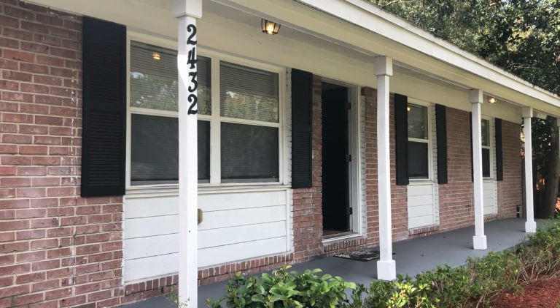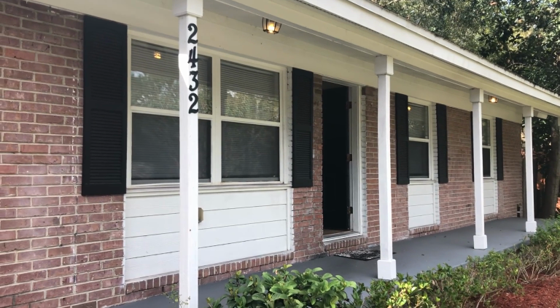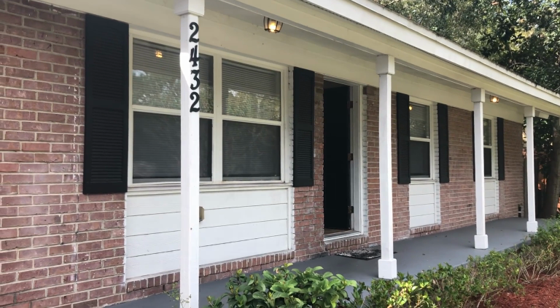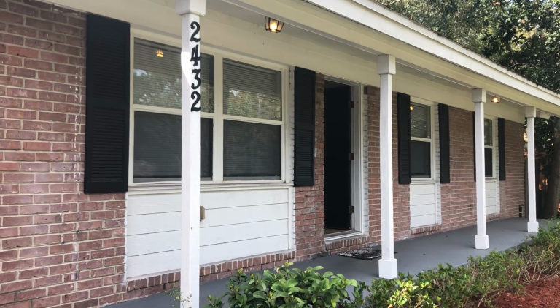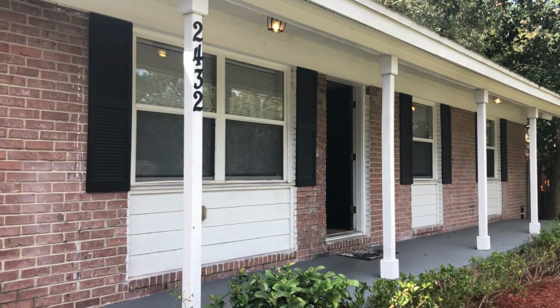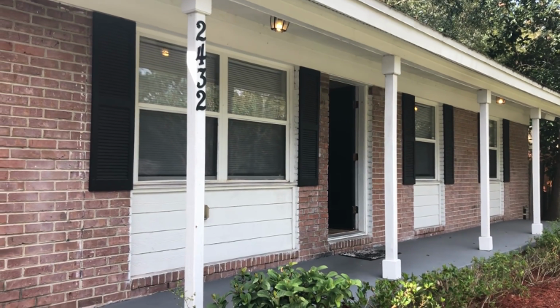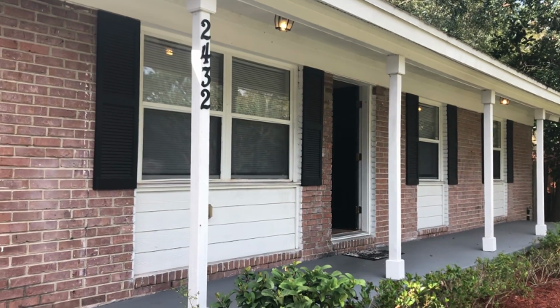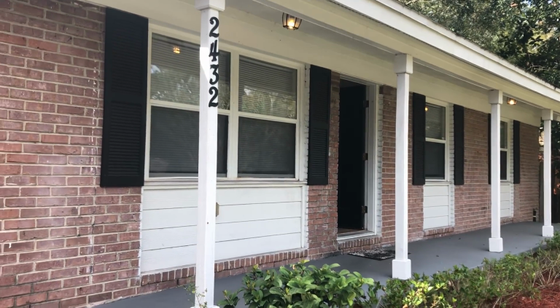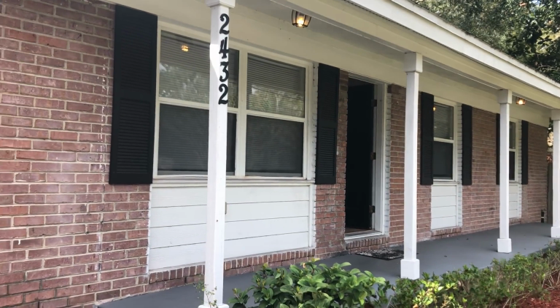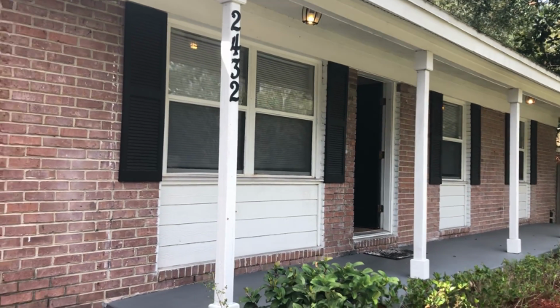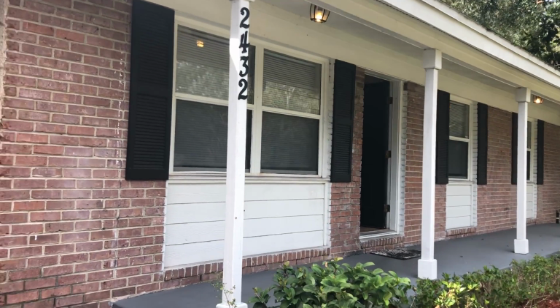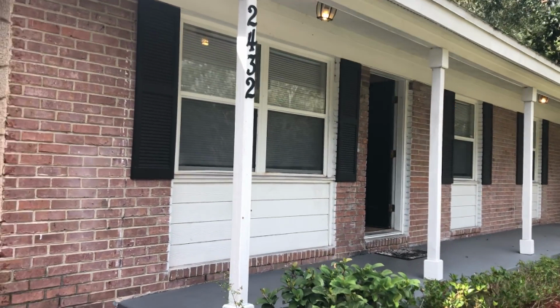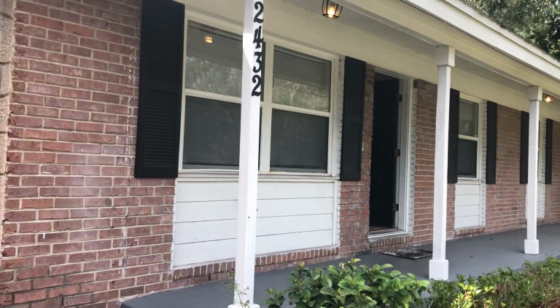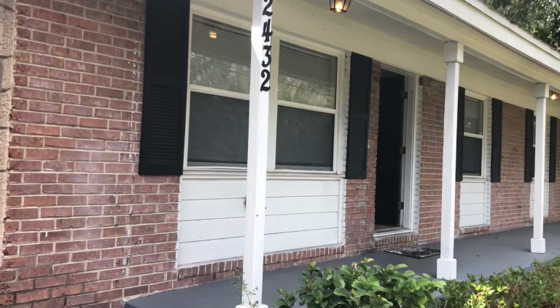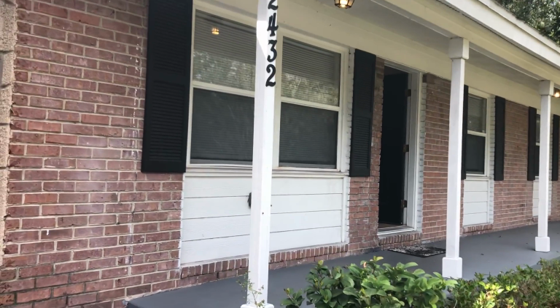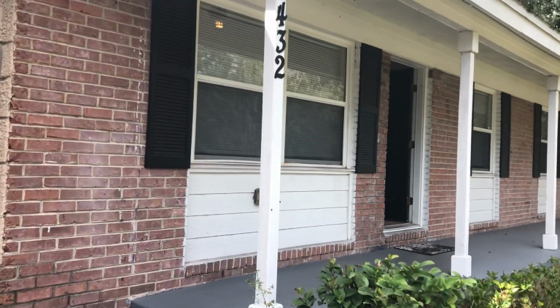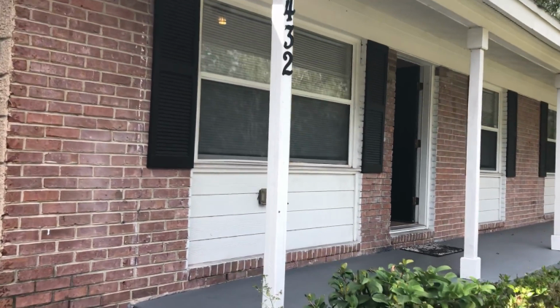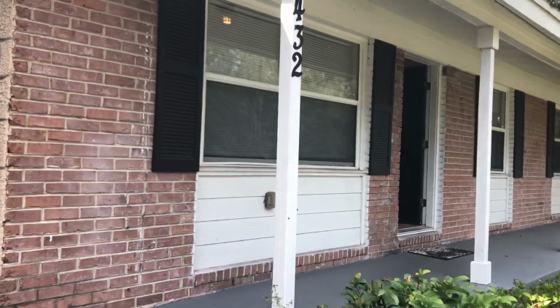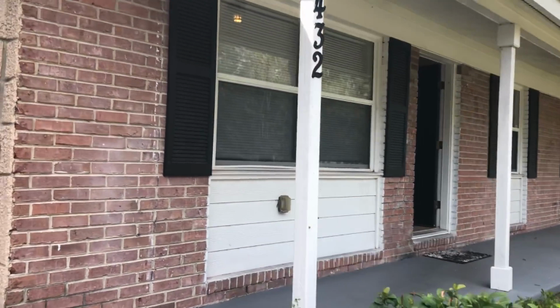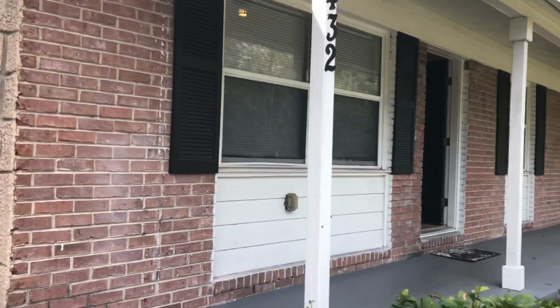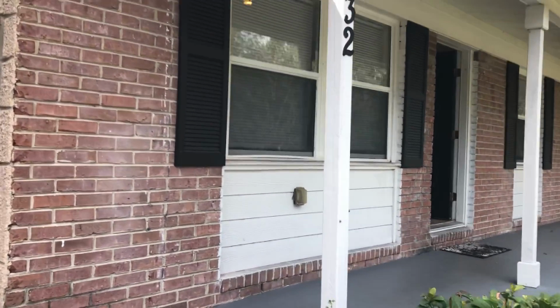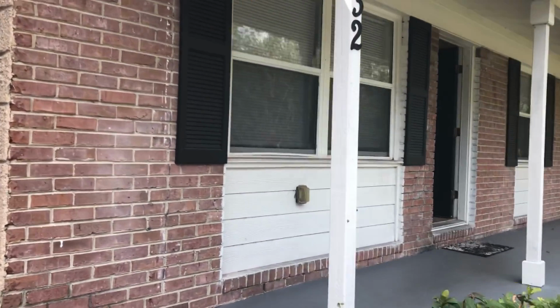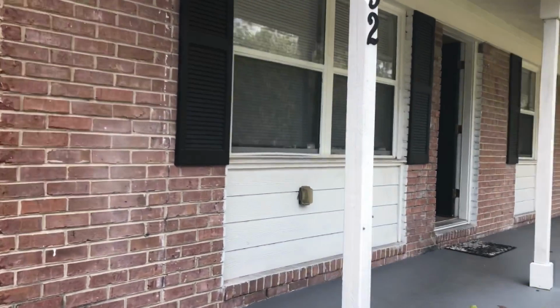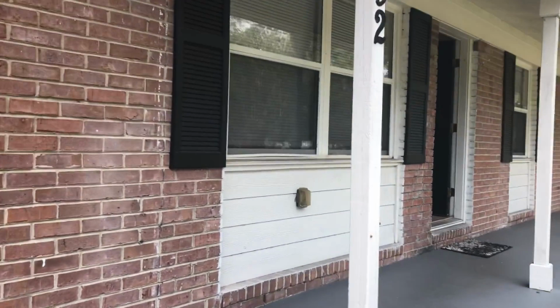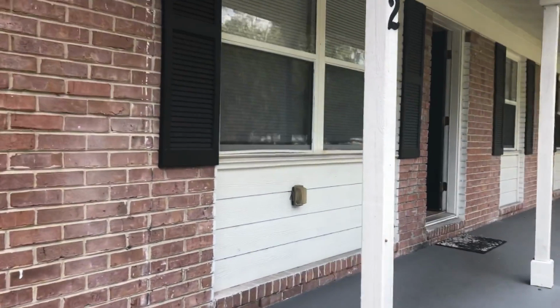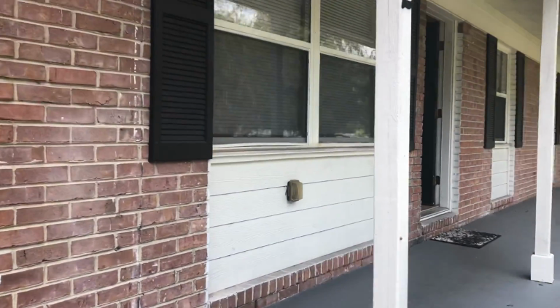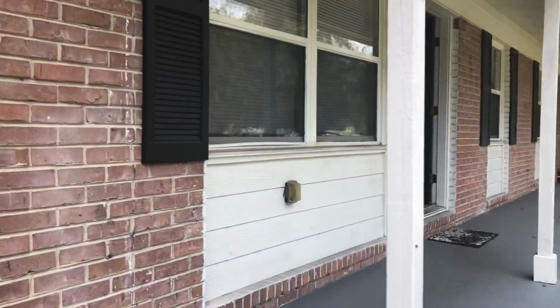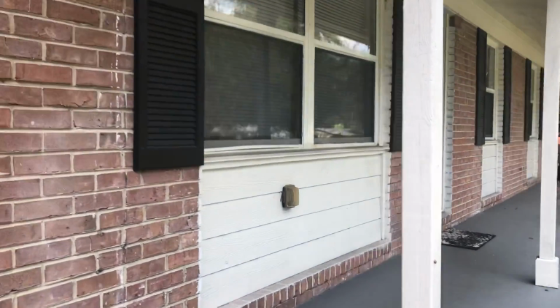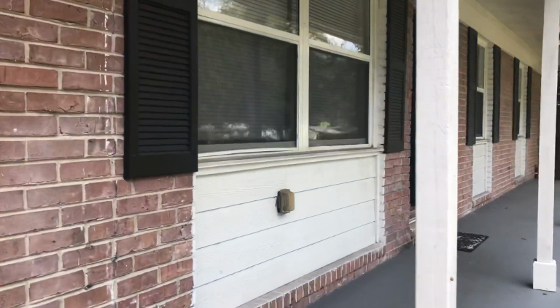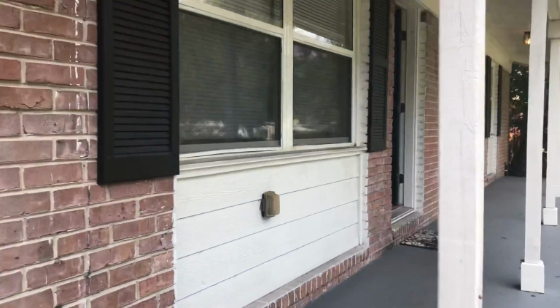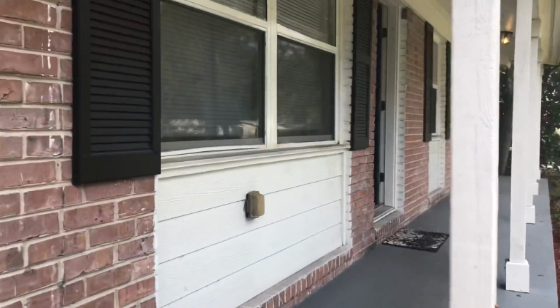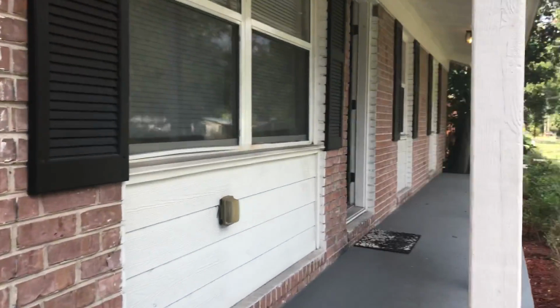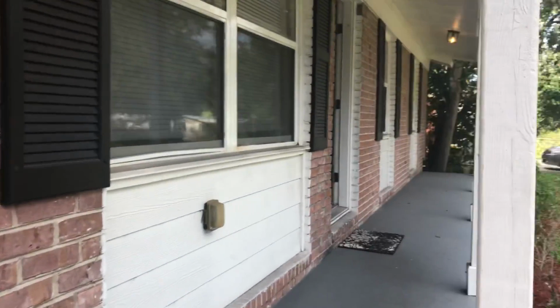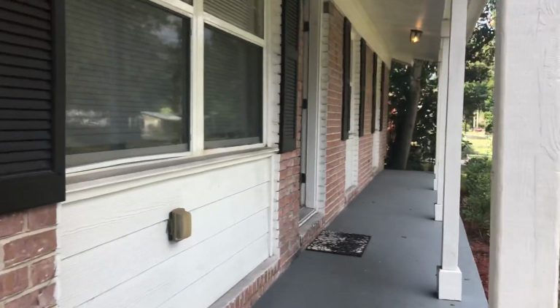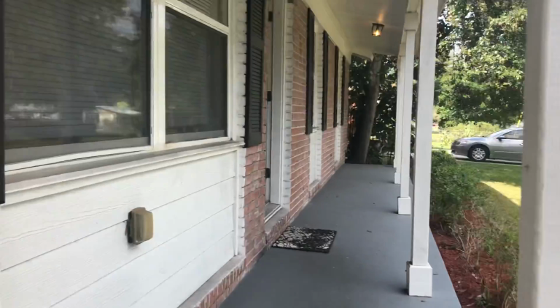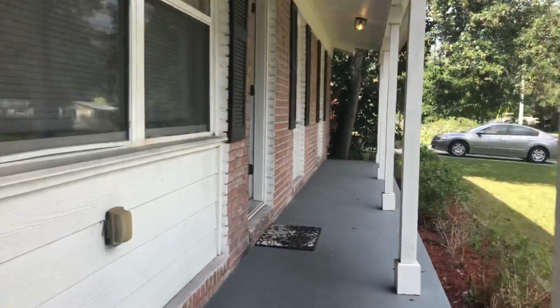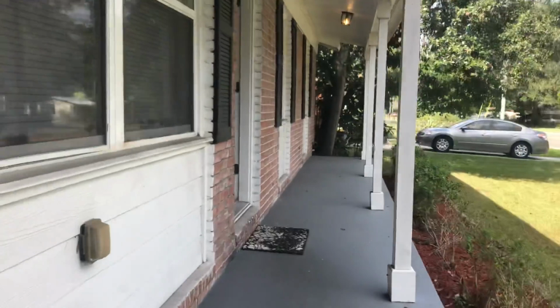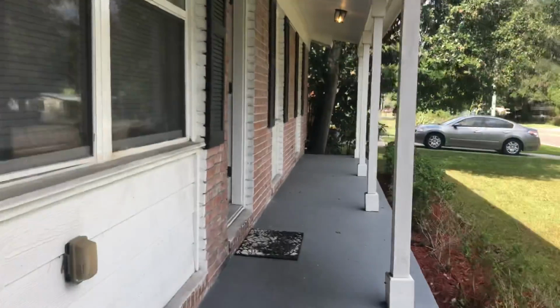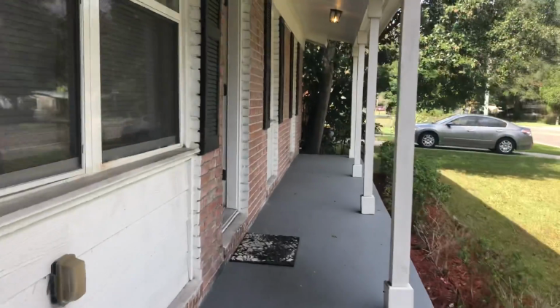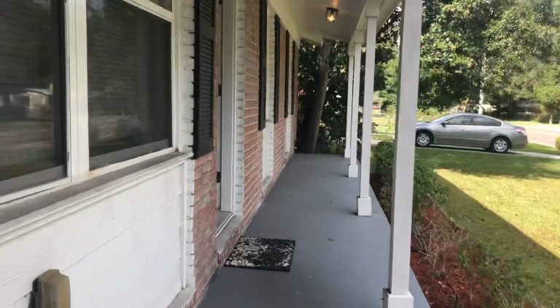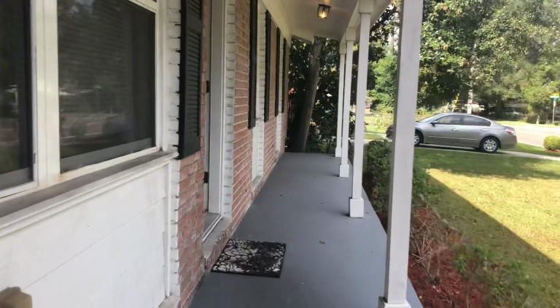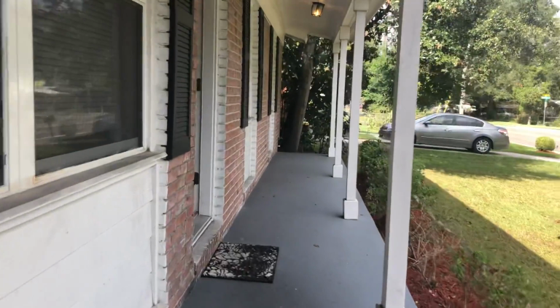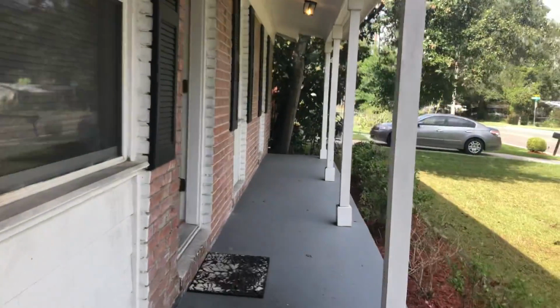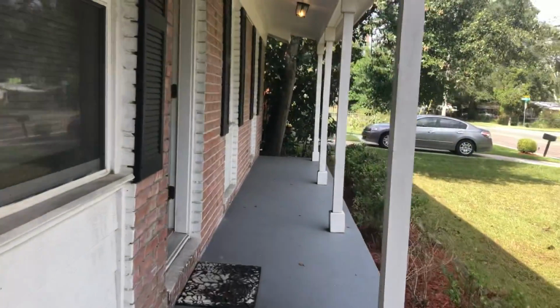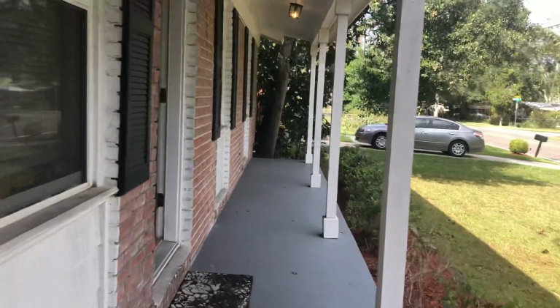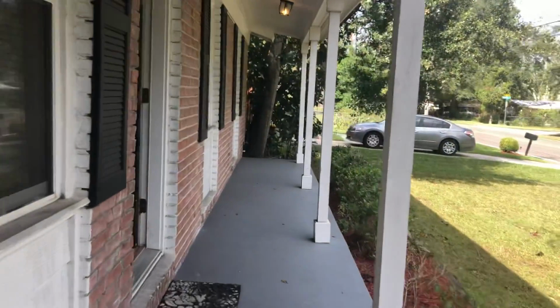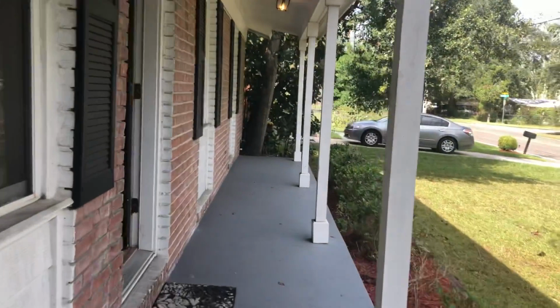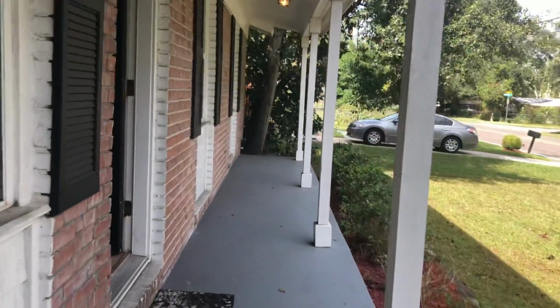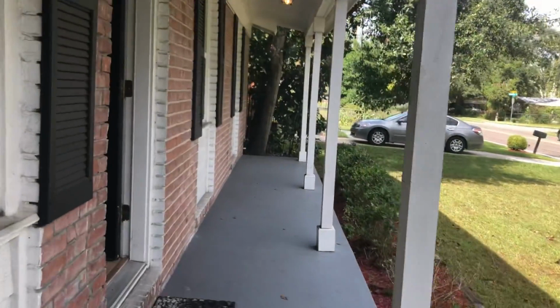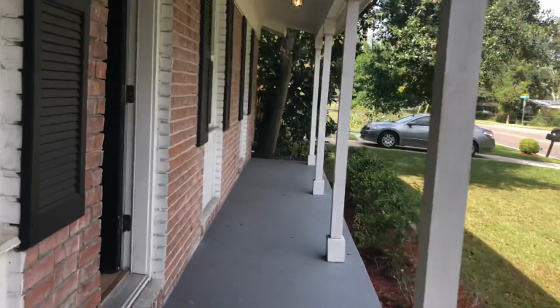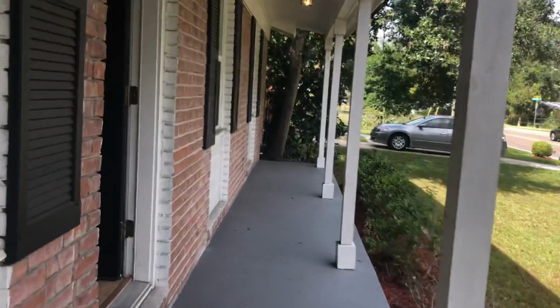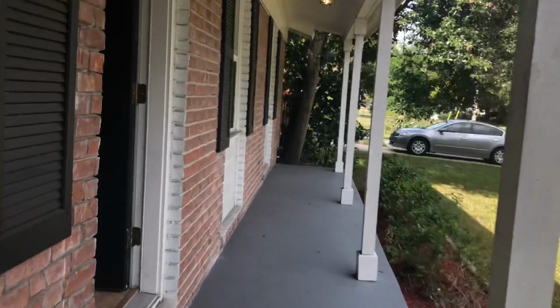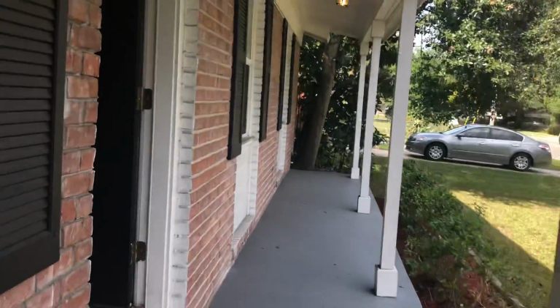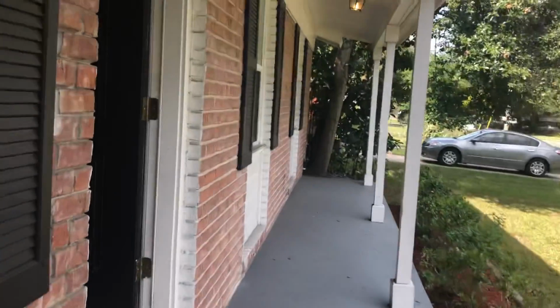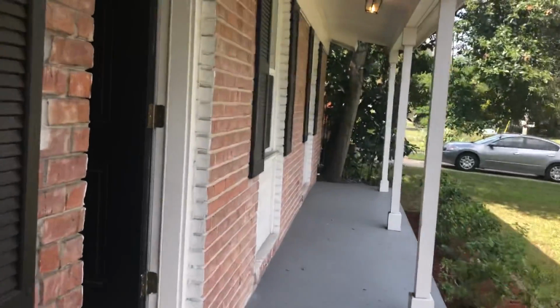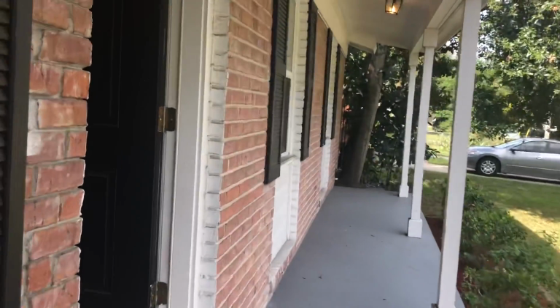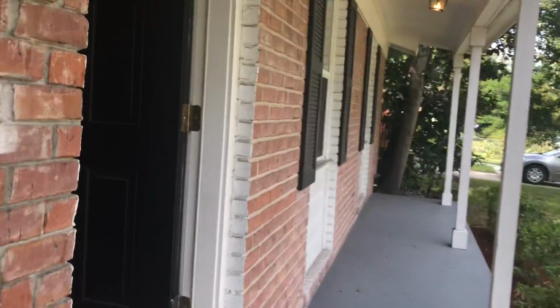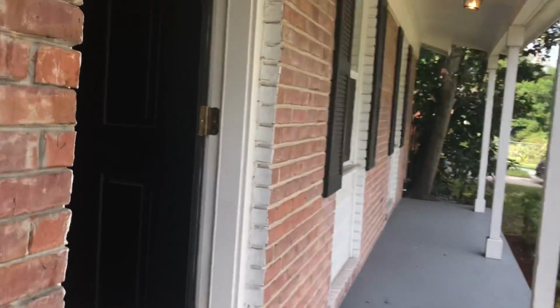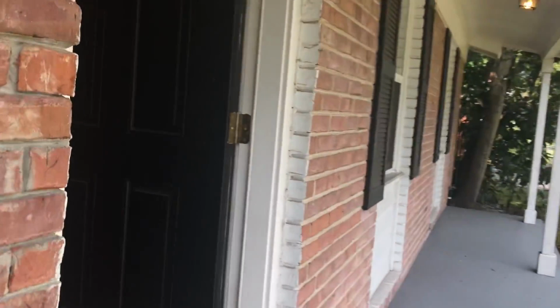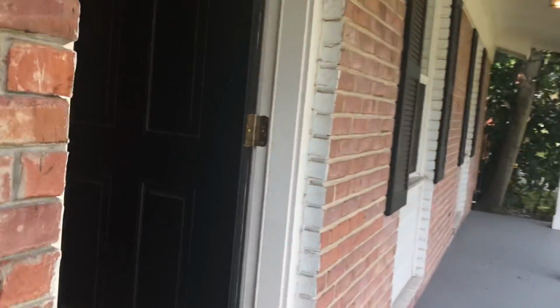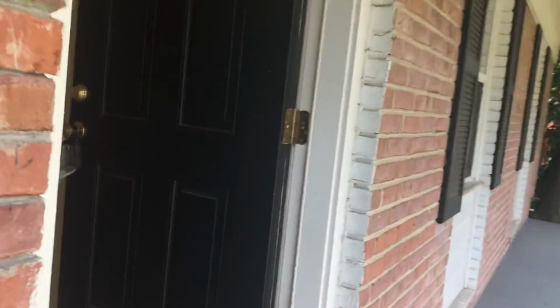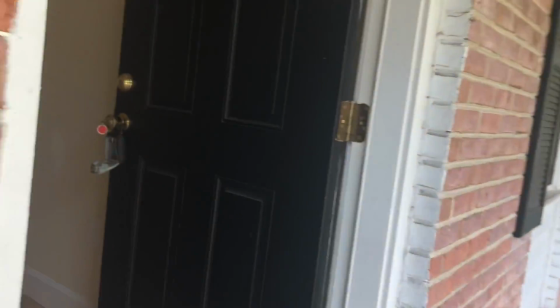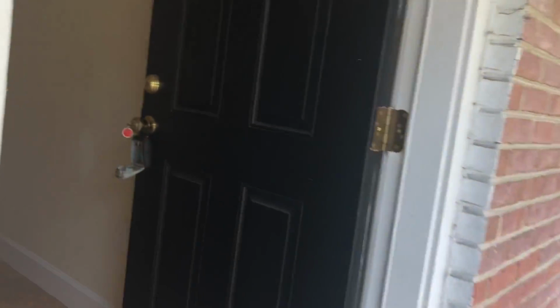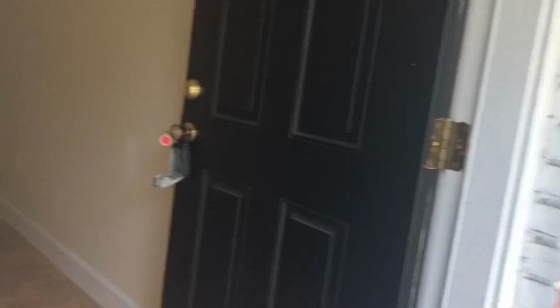Hi, this is Candace with JWB. We're here at 2432 Firestone Road to do a final walk on a four-bedroom, two-bathroom property turn here in Jacksonville, Florida.